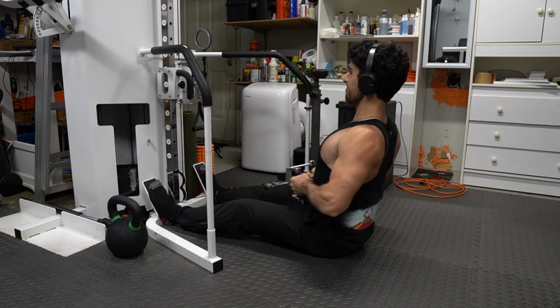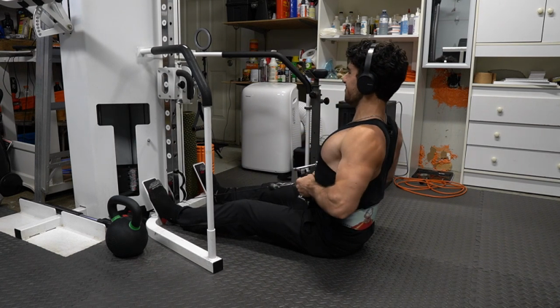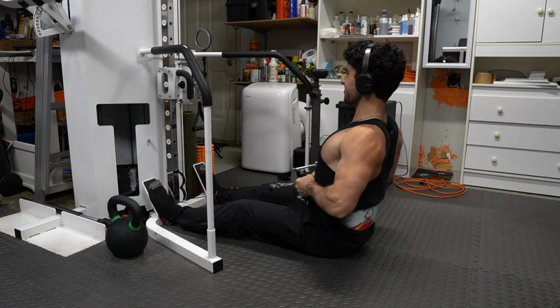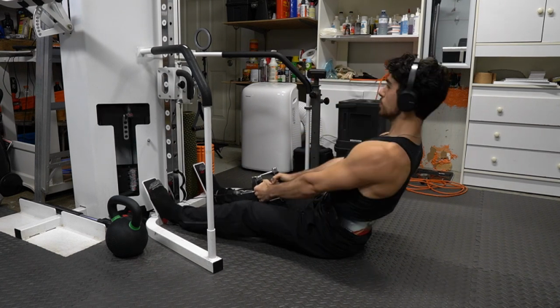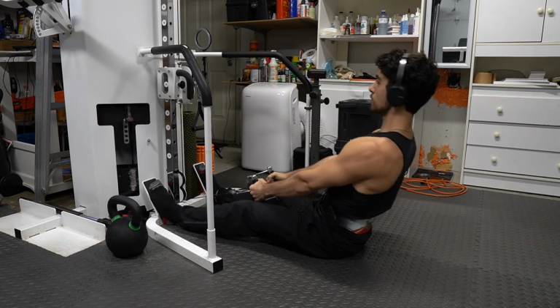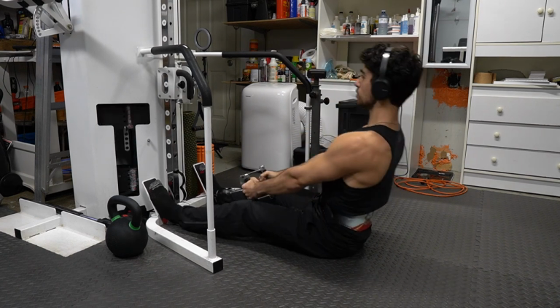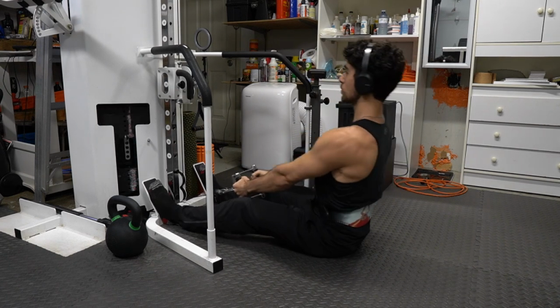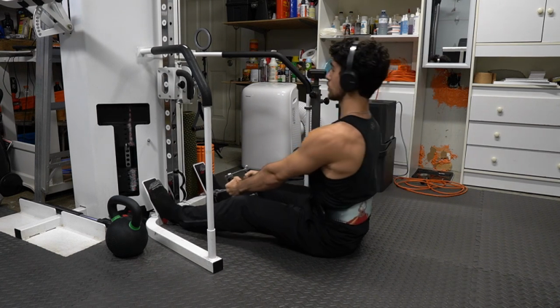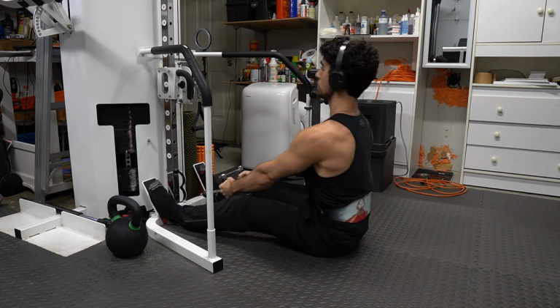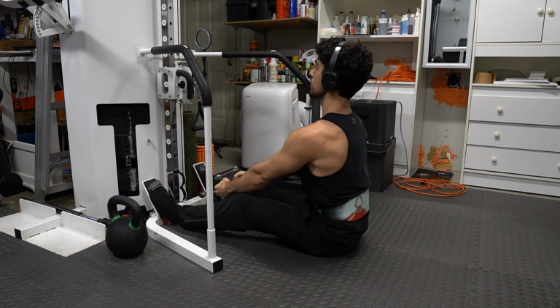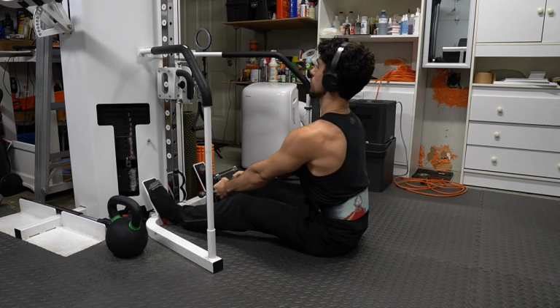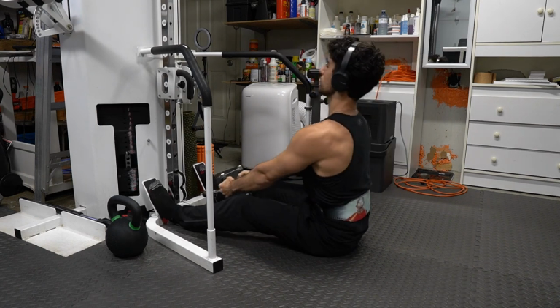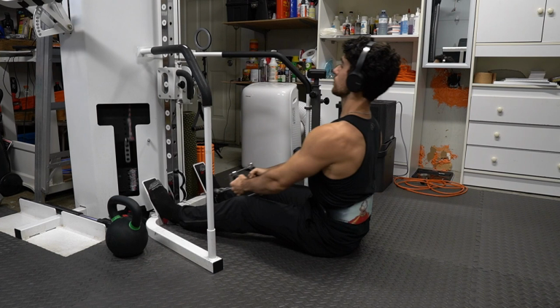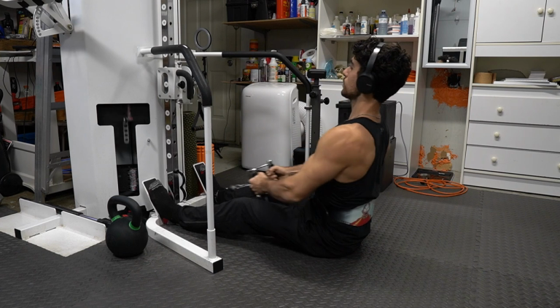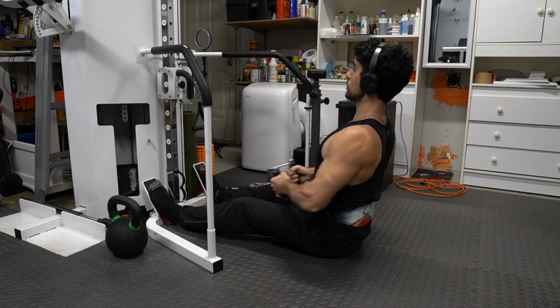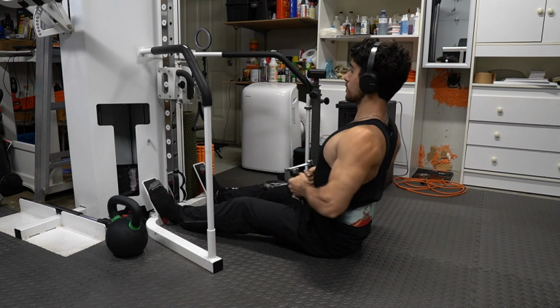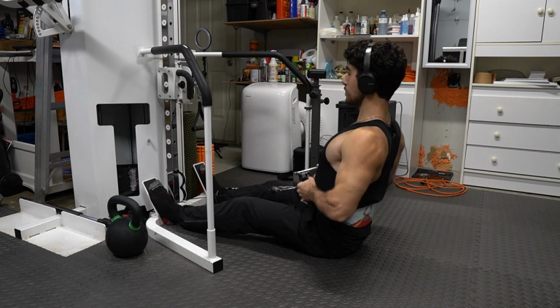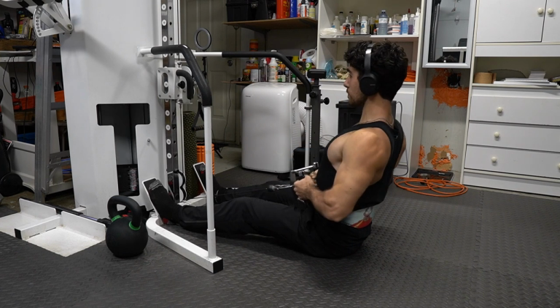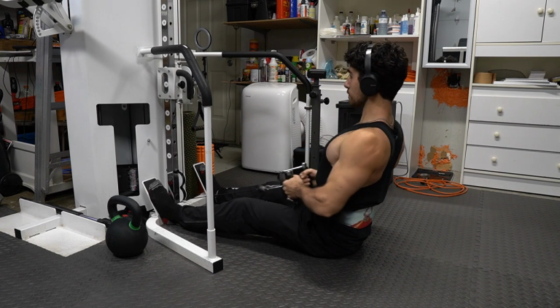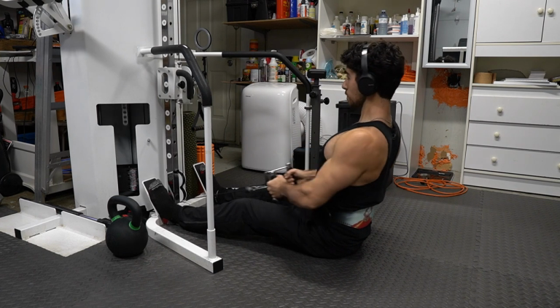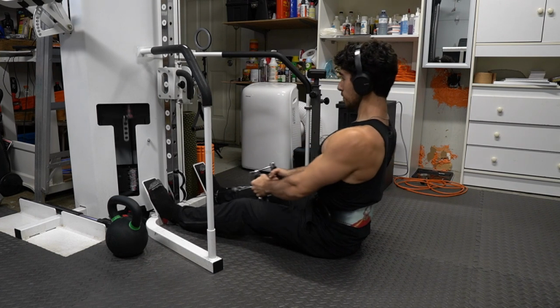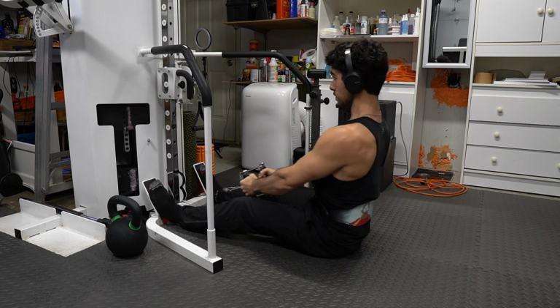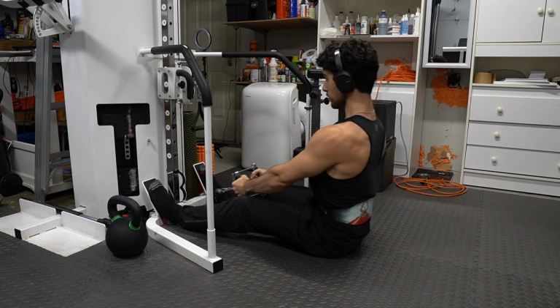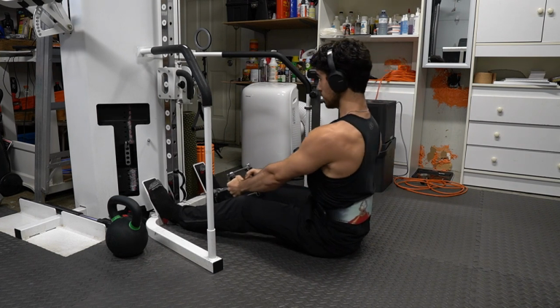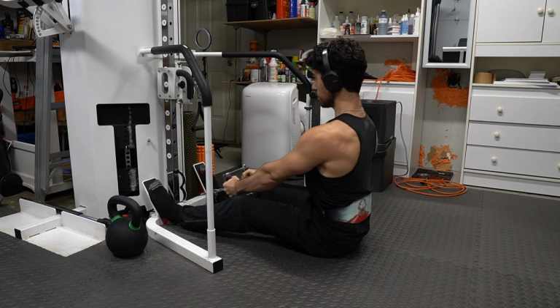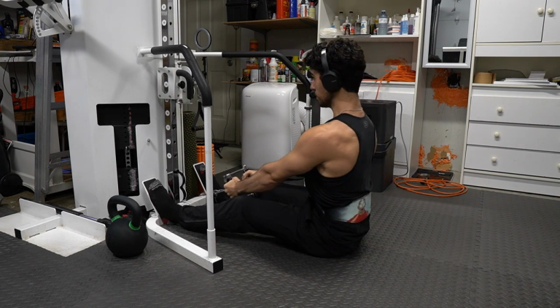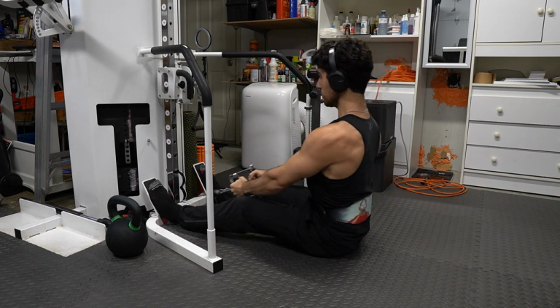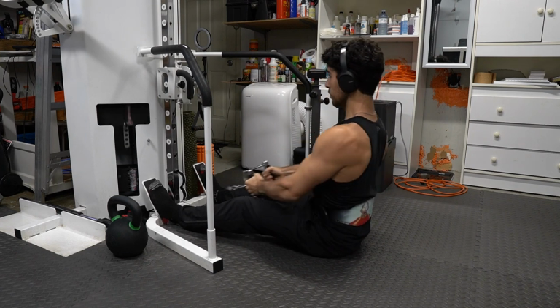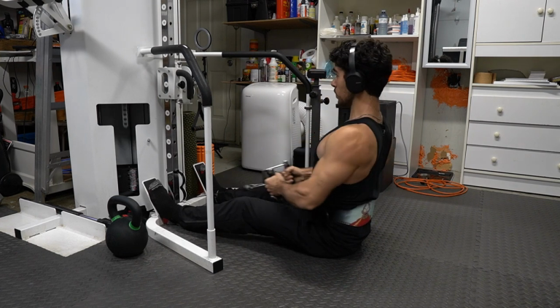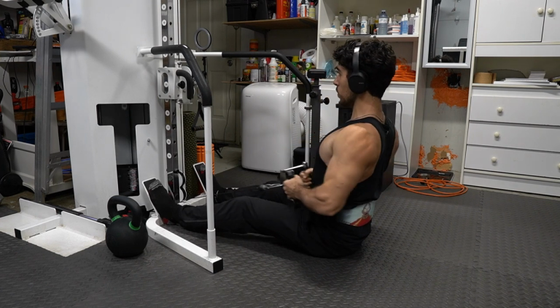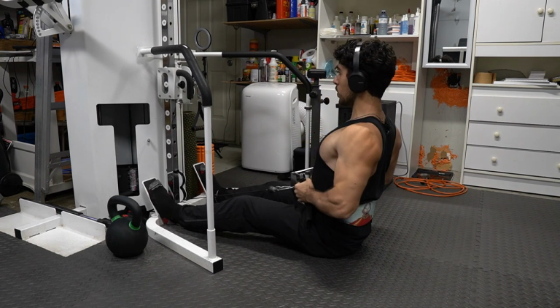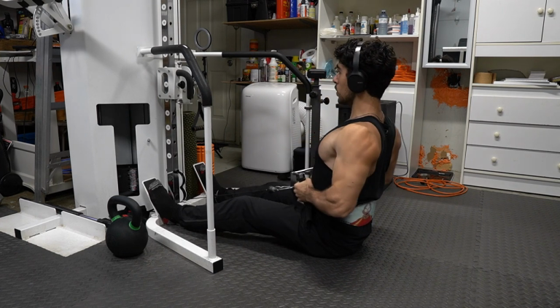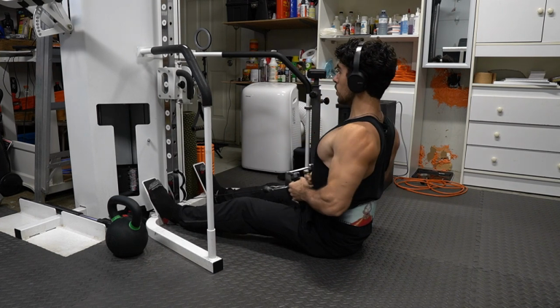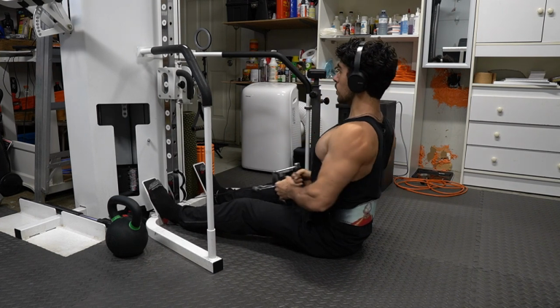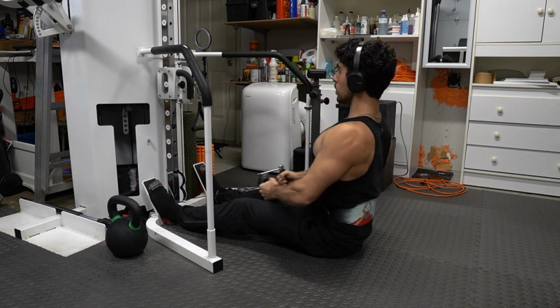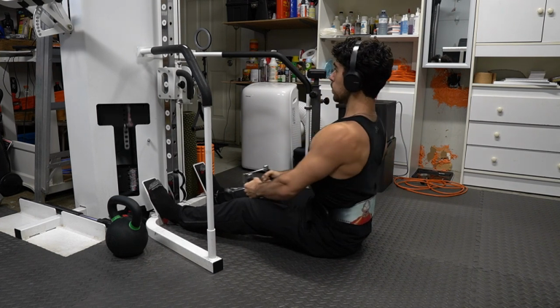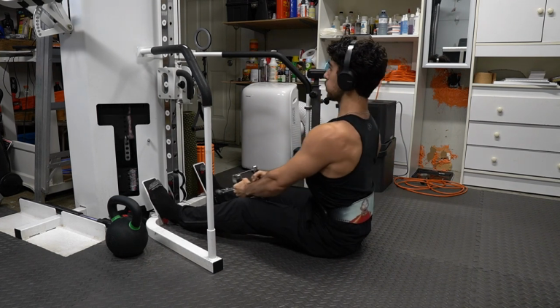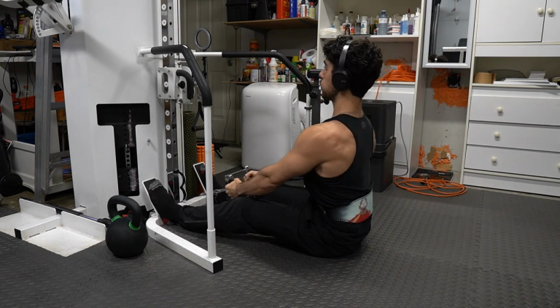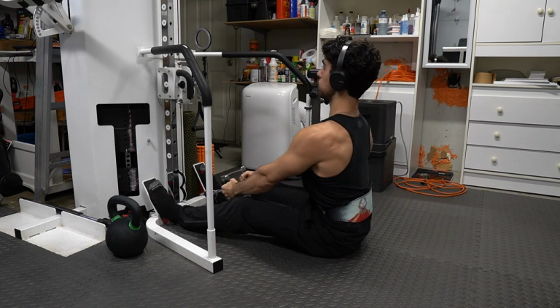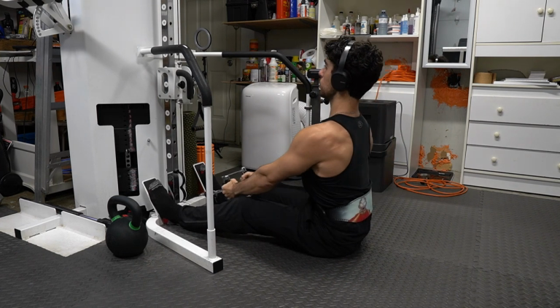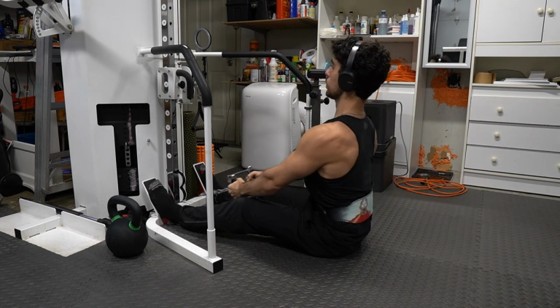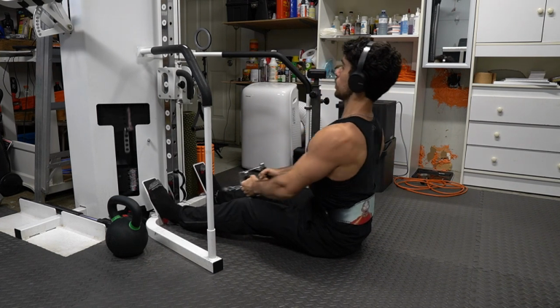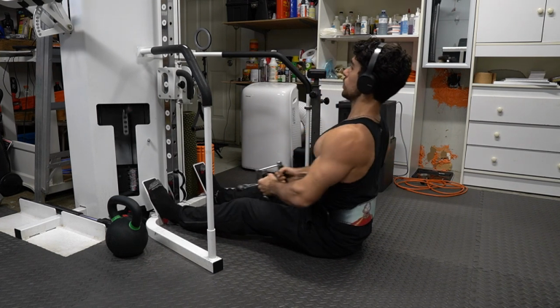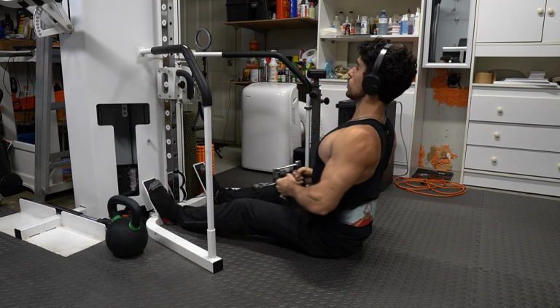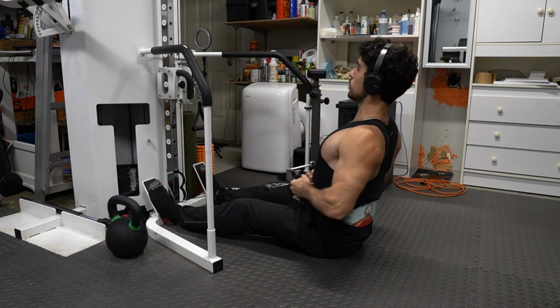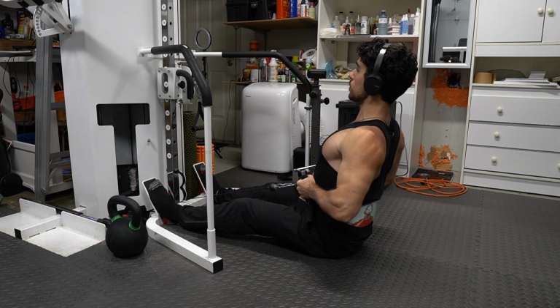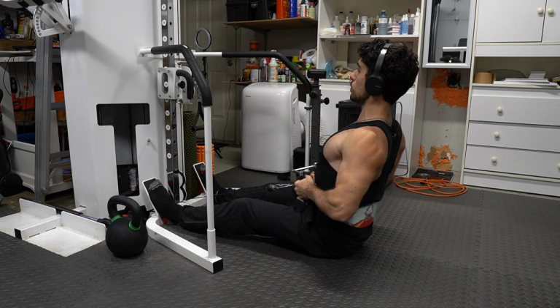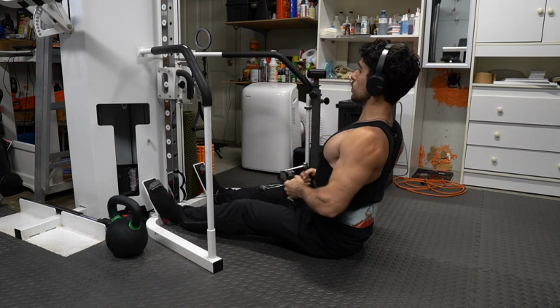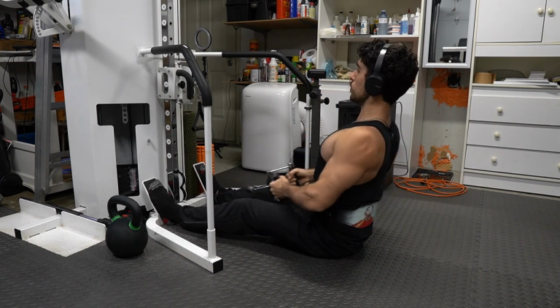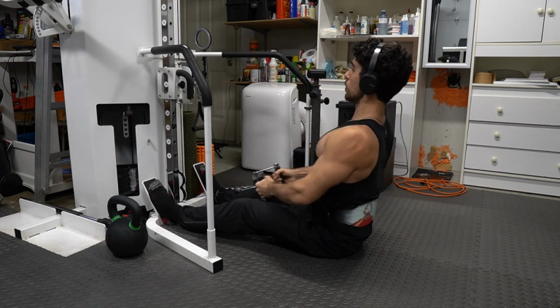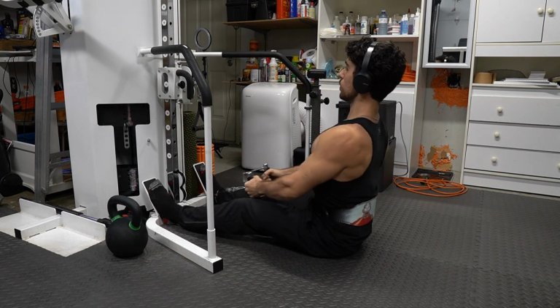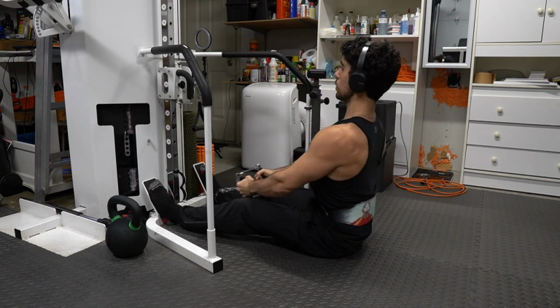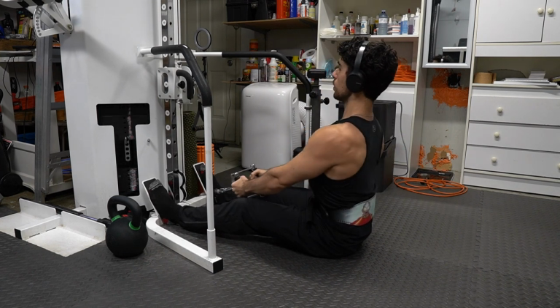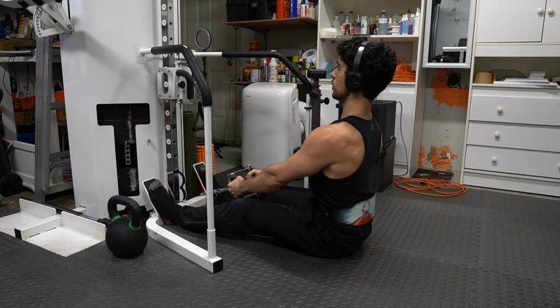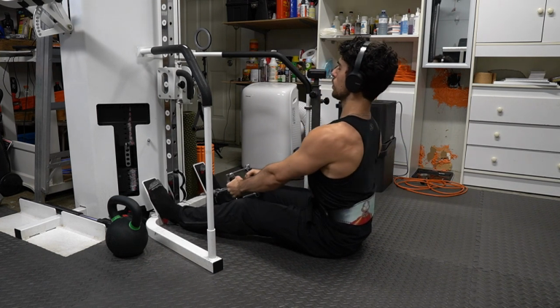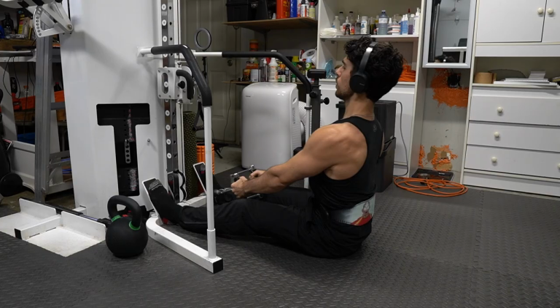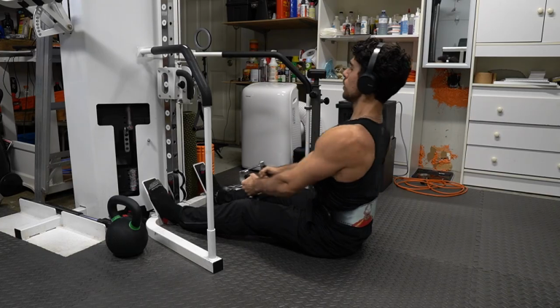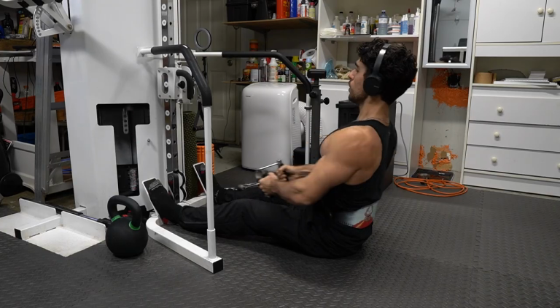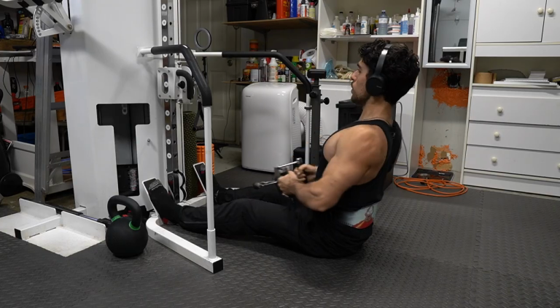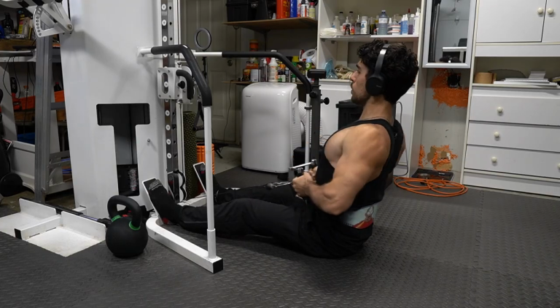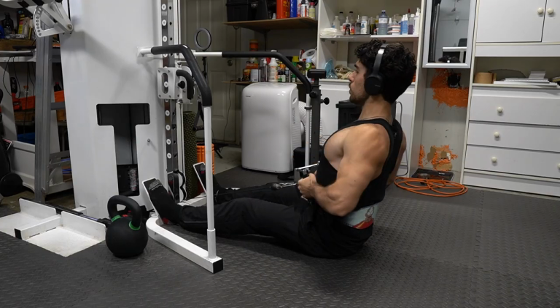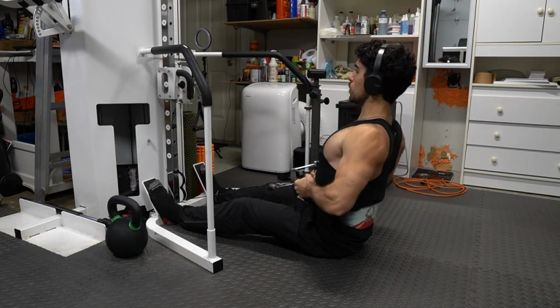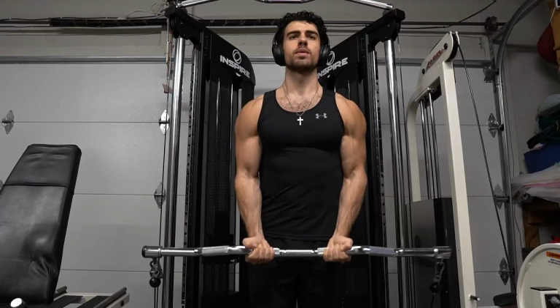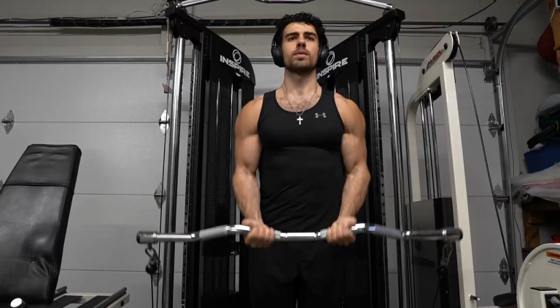I want everyone to remember this: whatever dream you have is possible if you don't stop working. You don't have to go to the gym every day — at least make it three times.